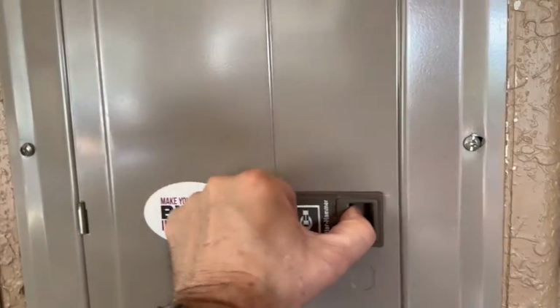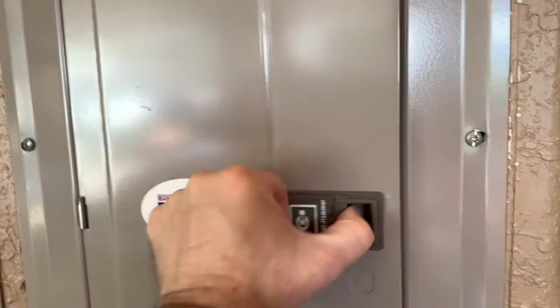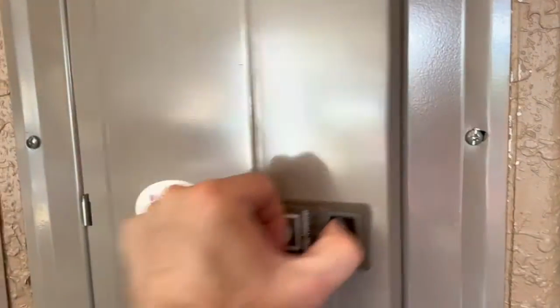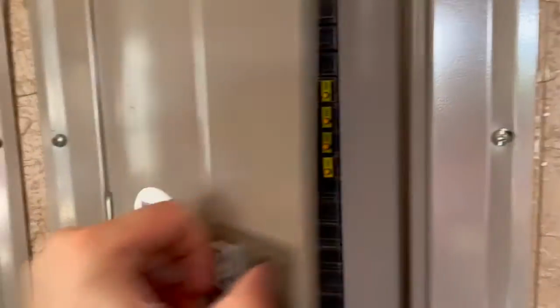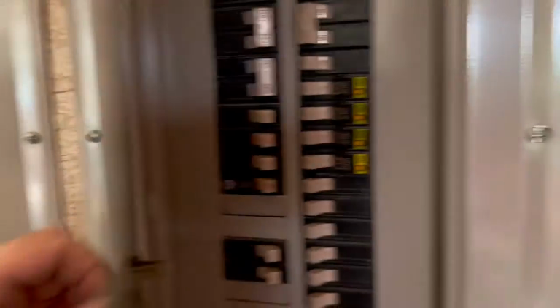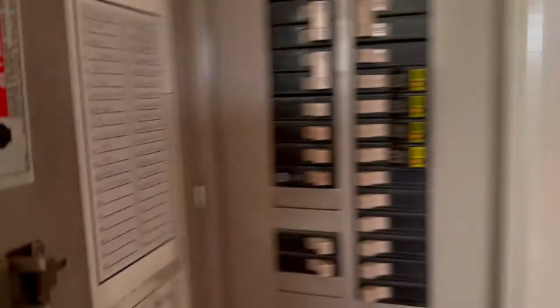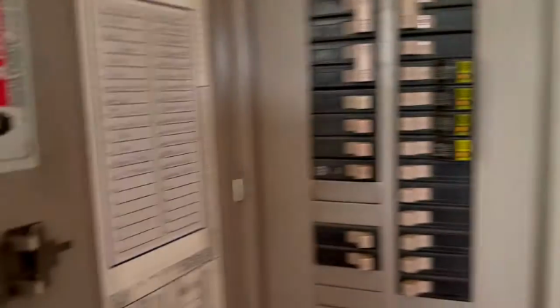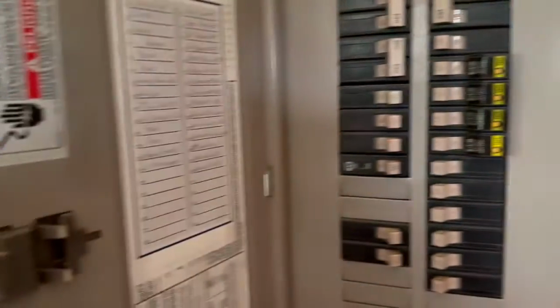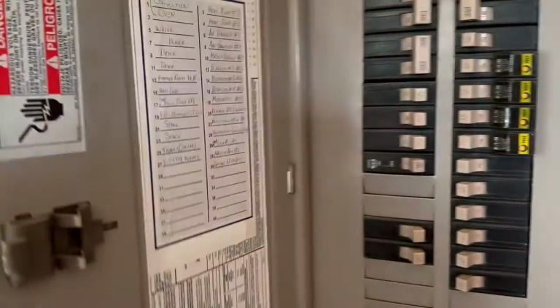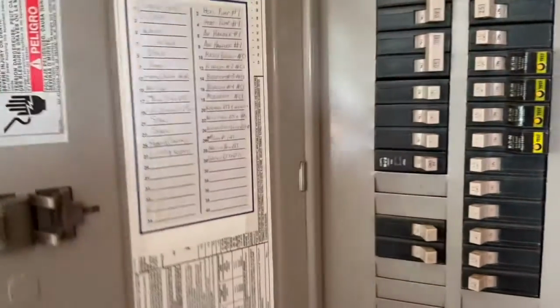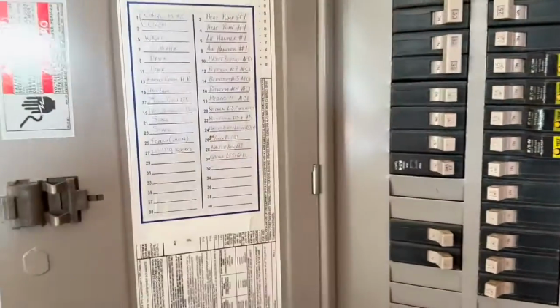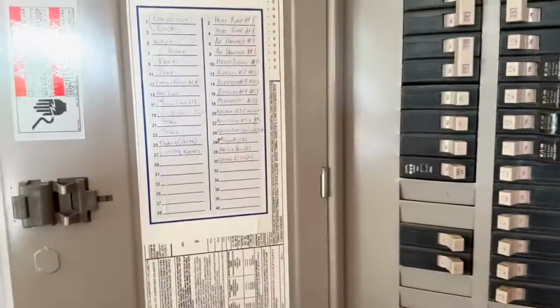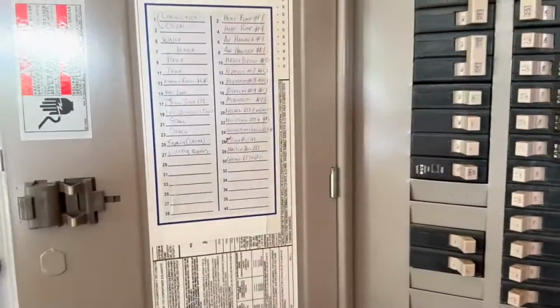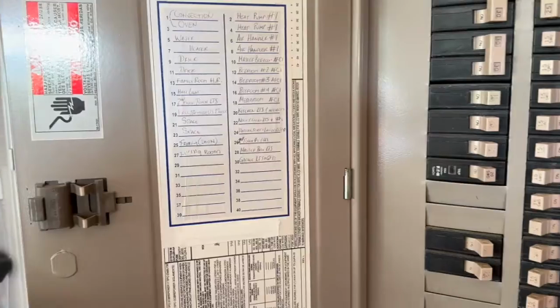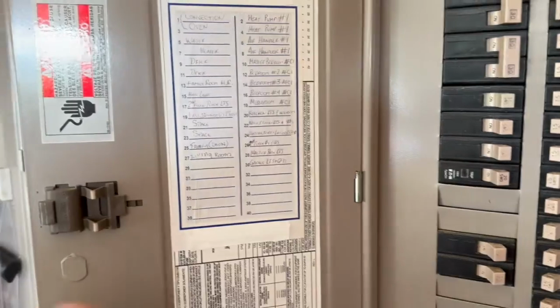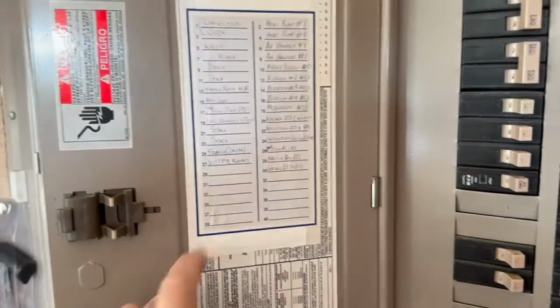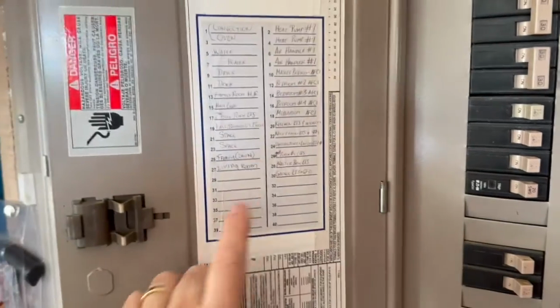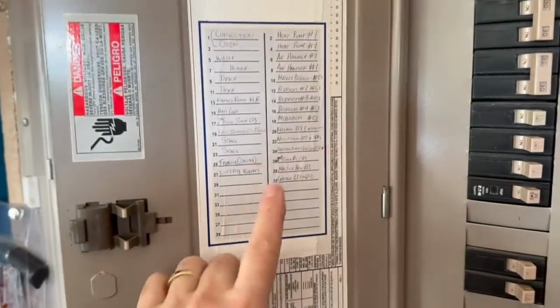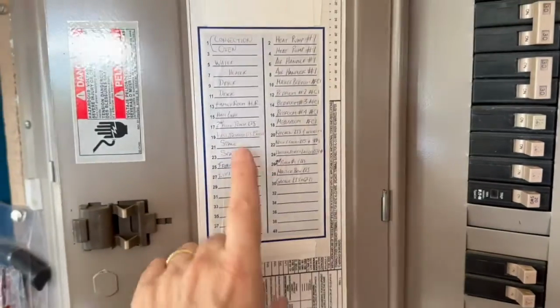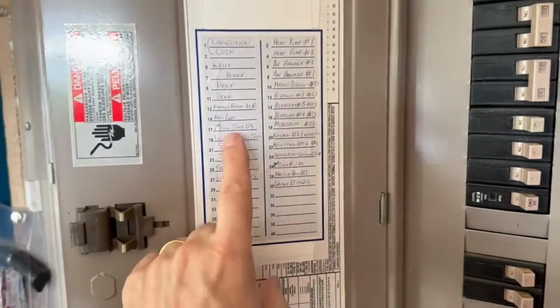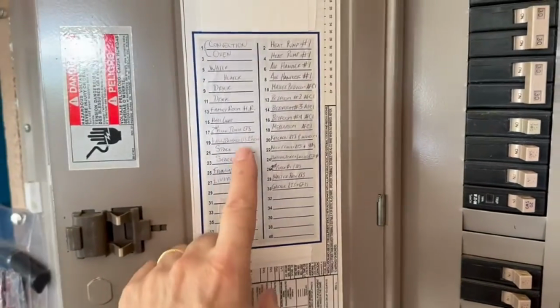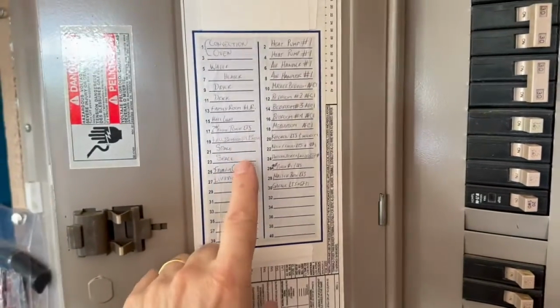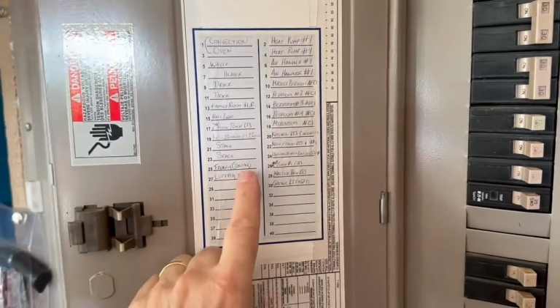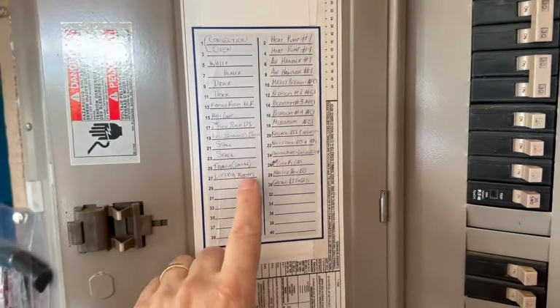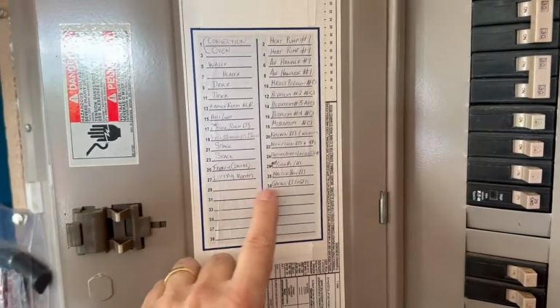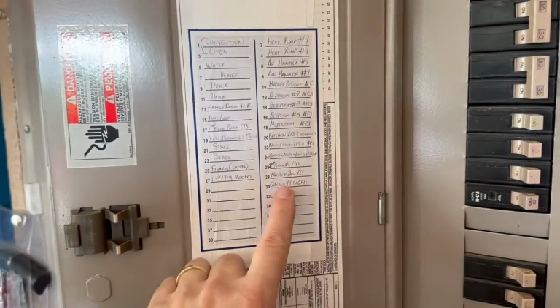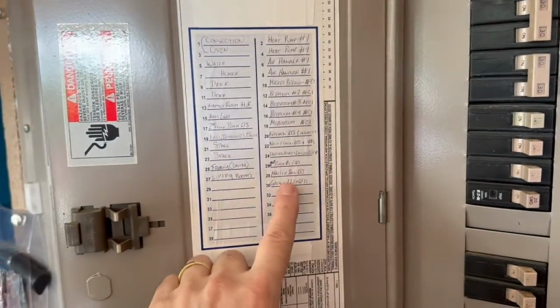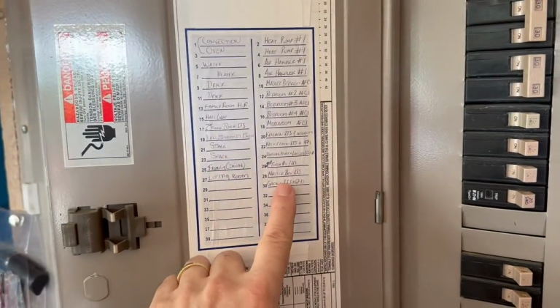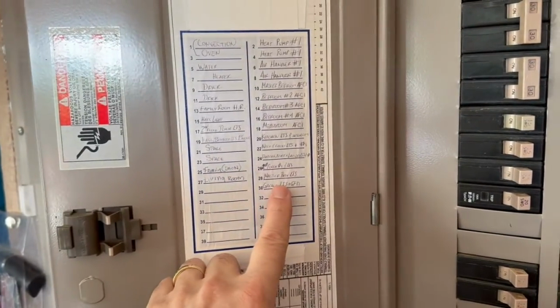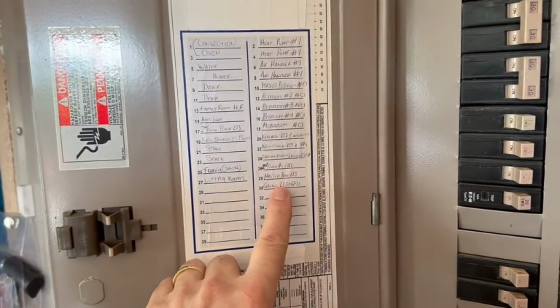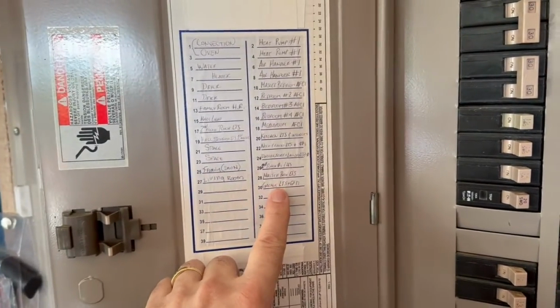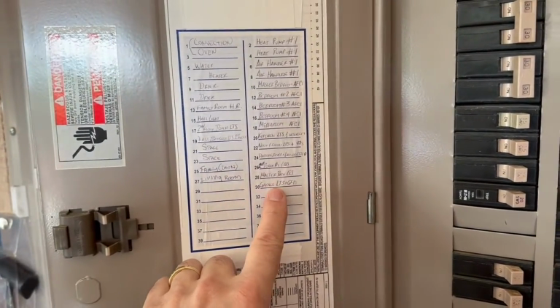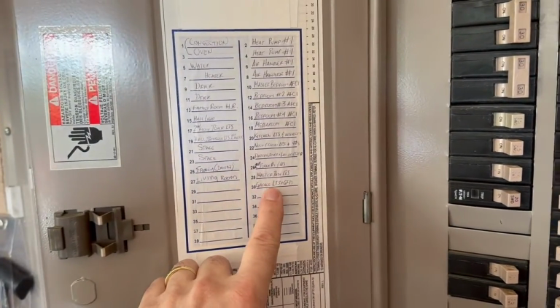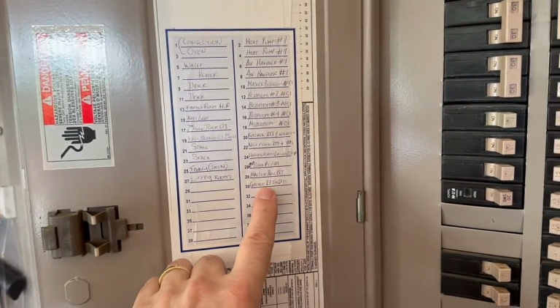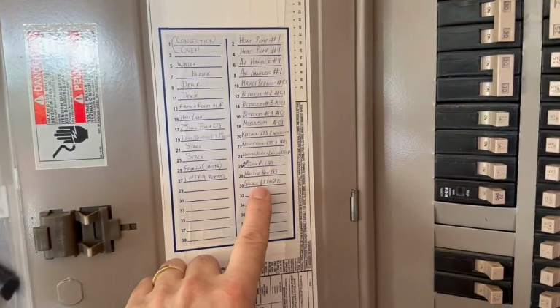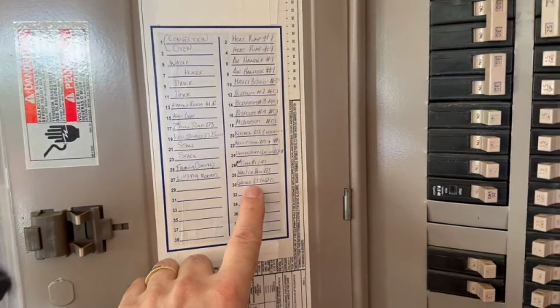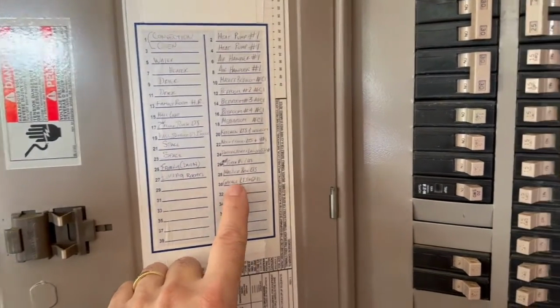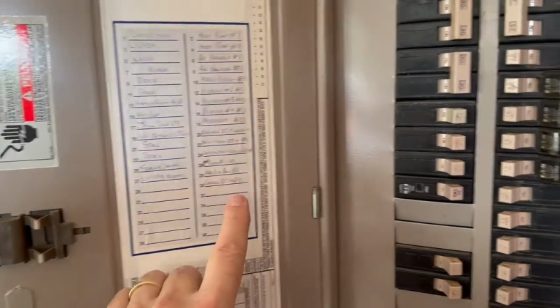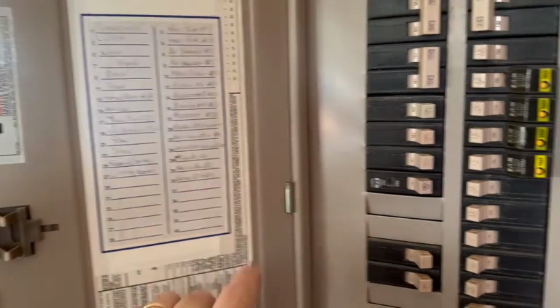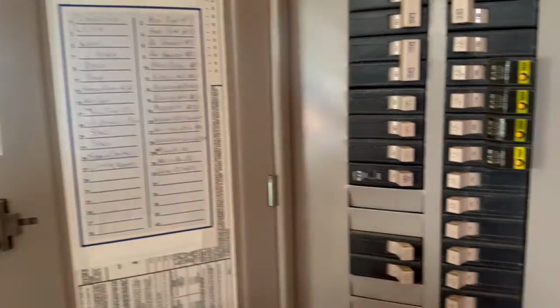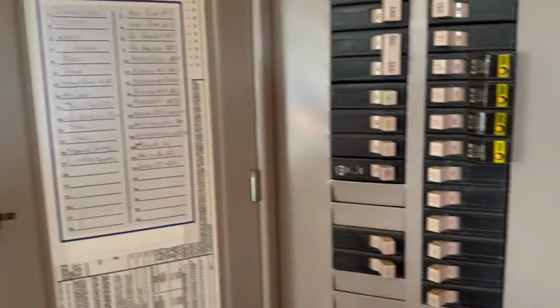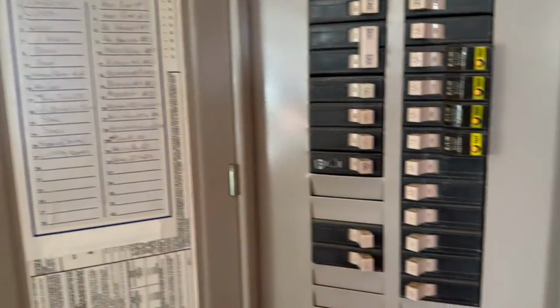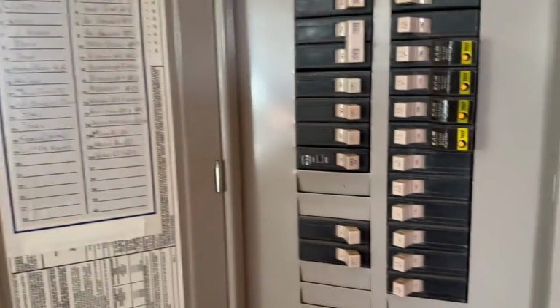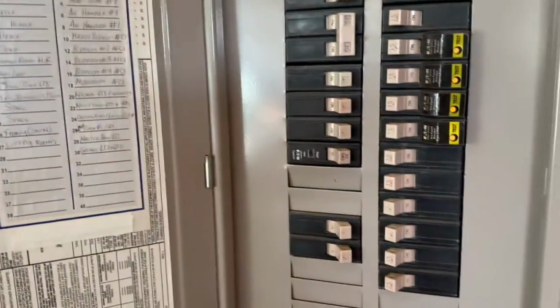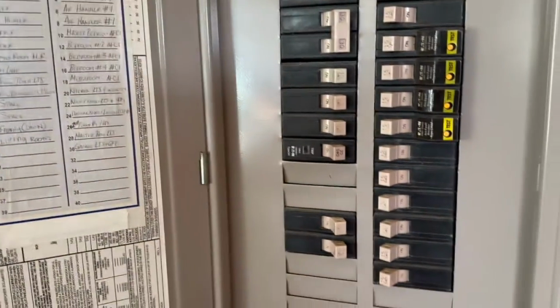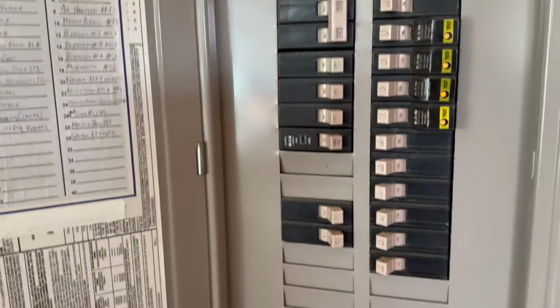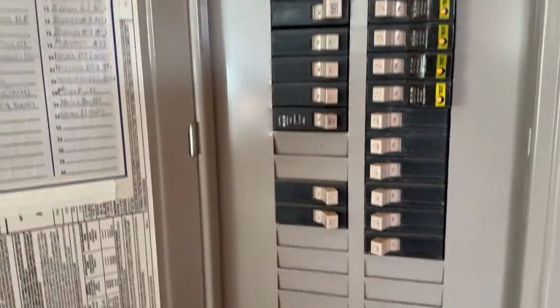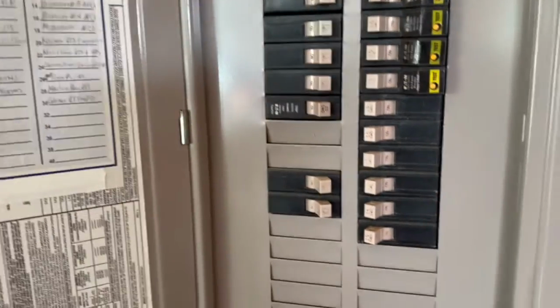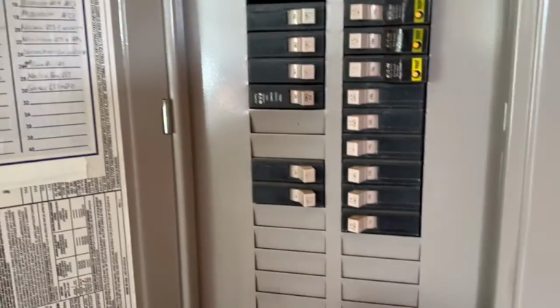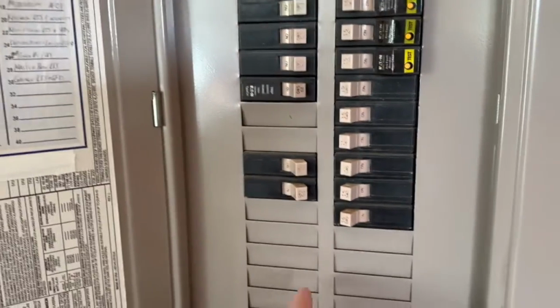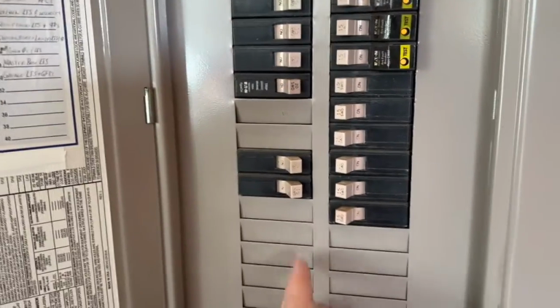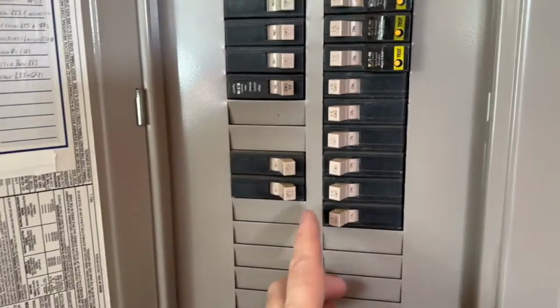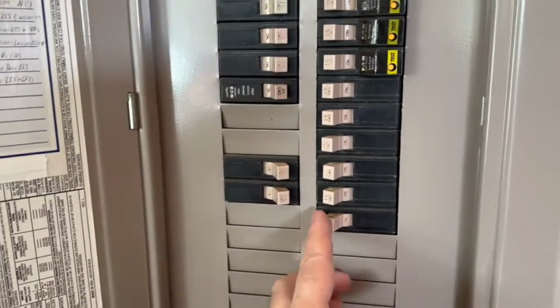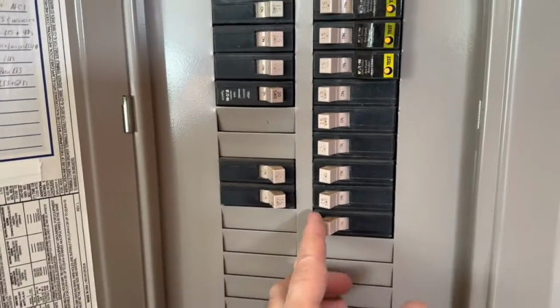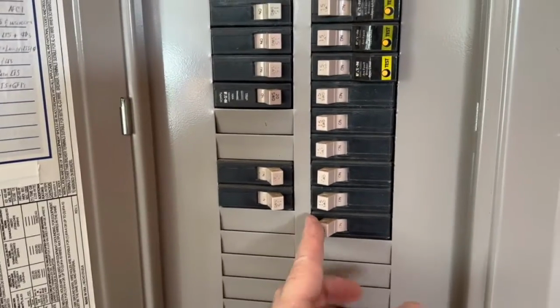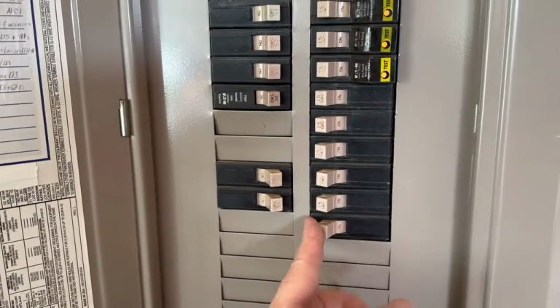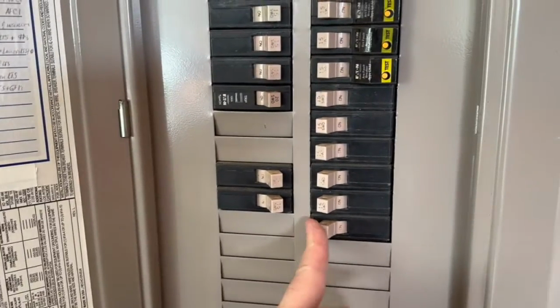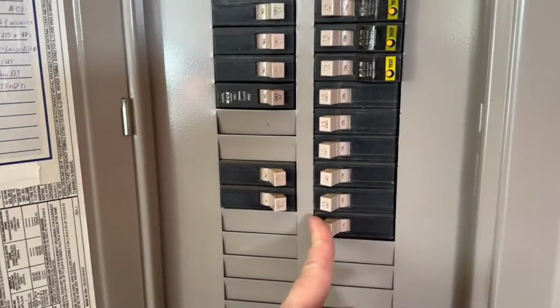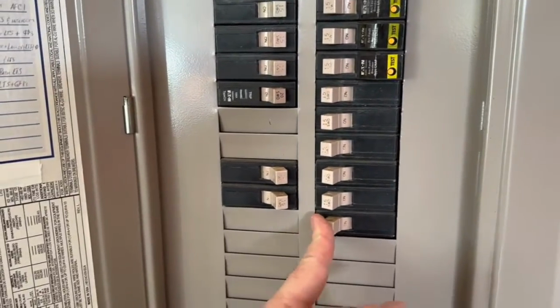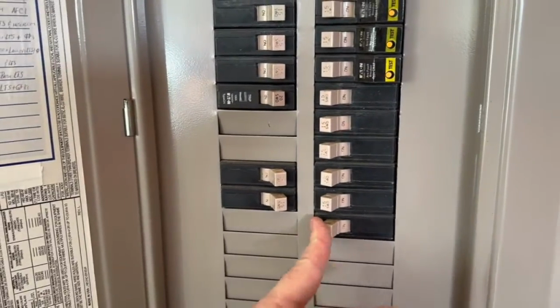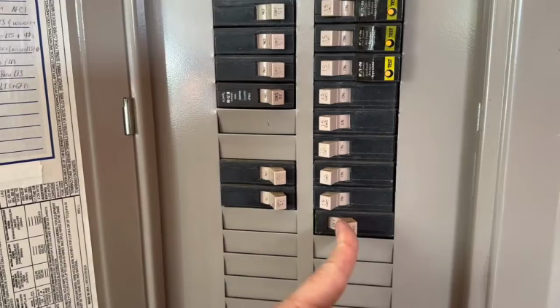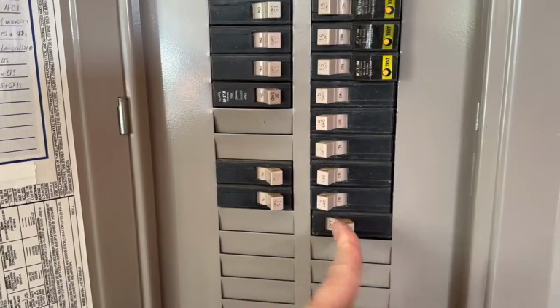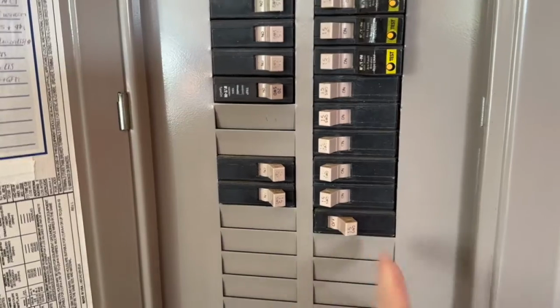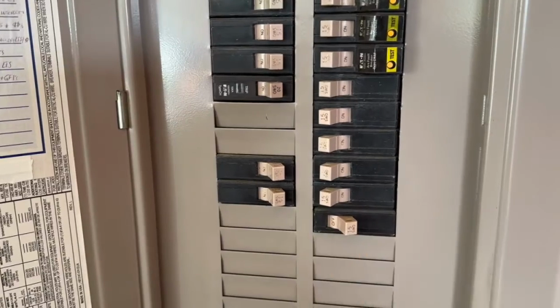Okay, let's turn off the breaker first. There's the garage breaker — turn it off.